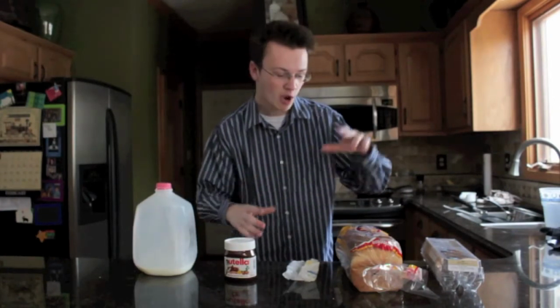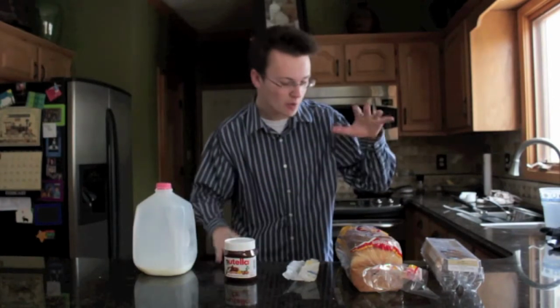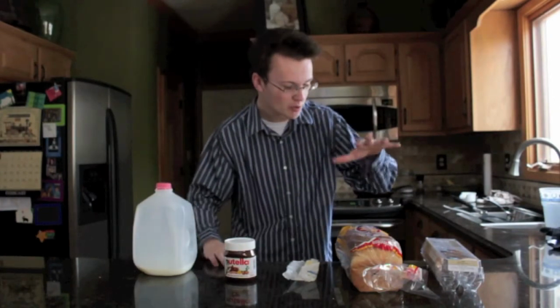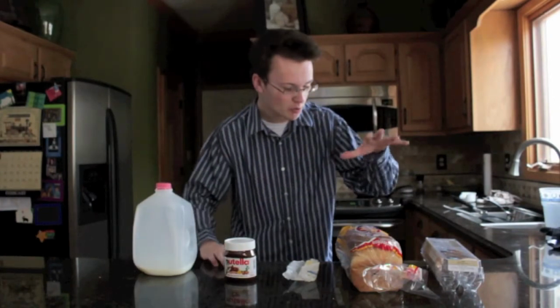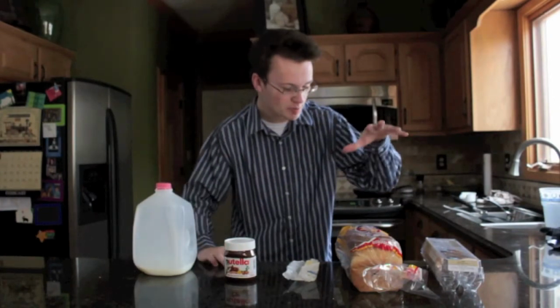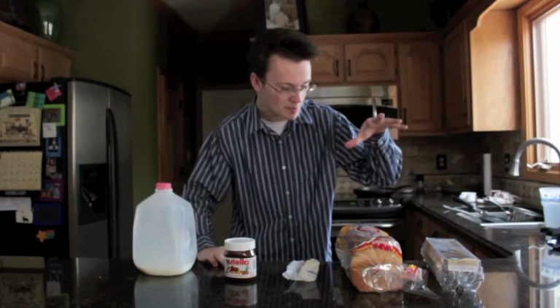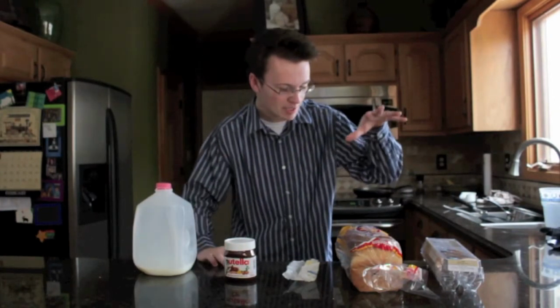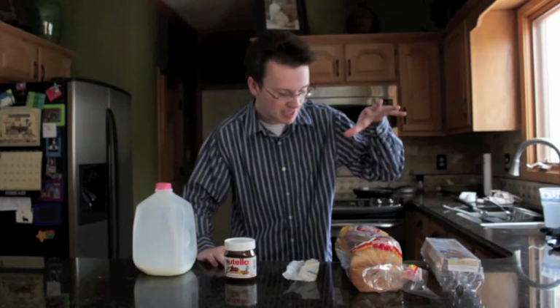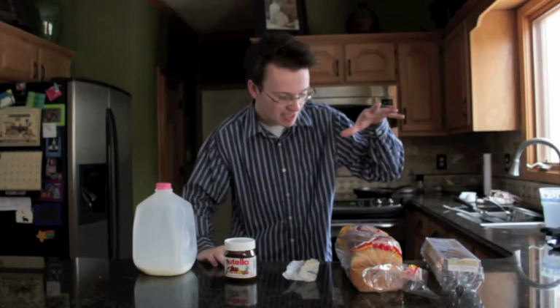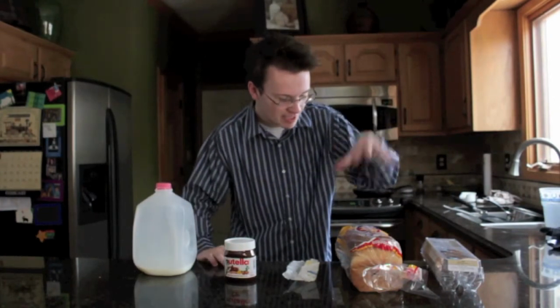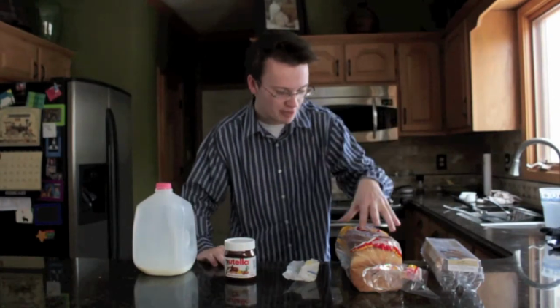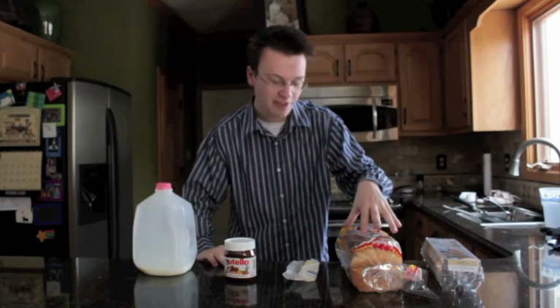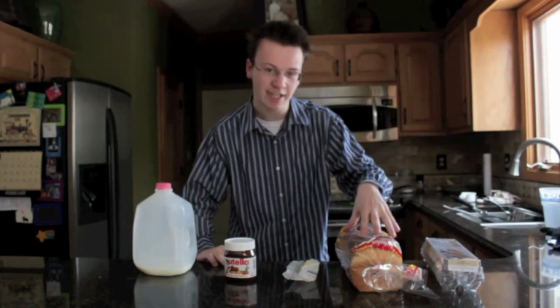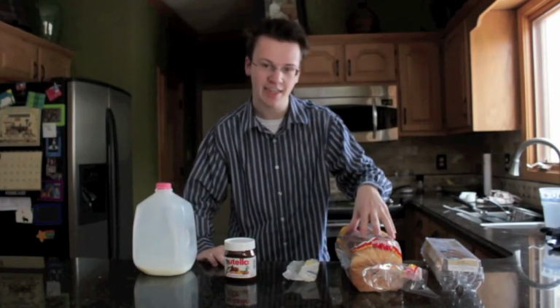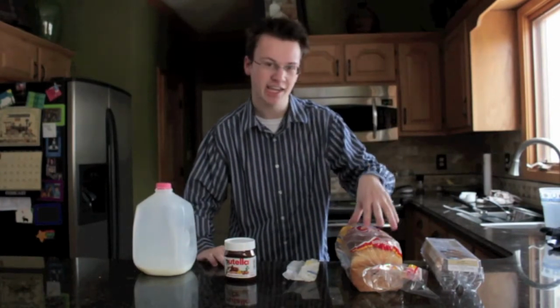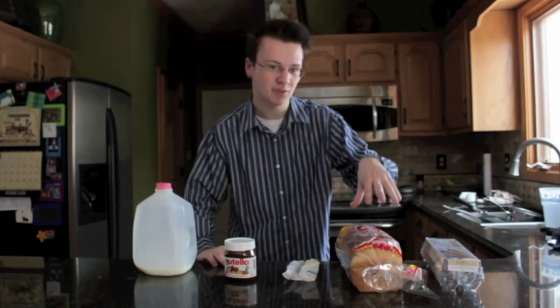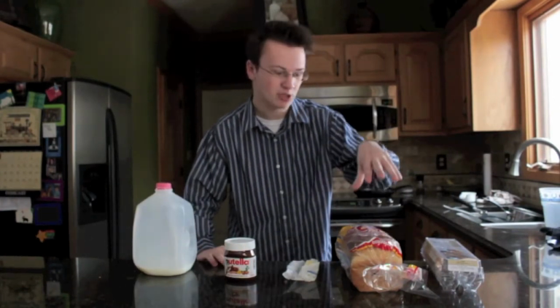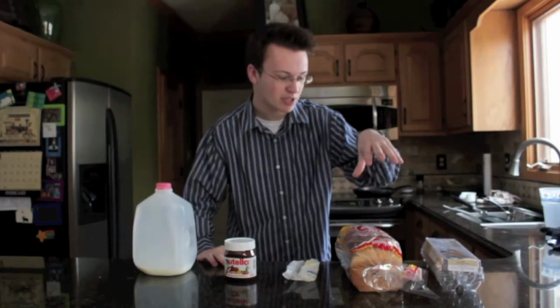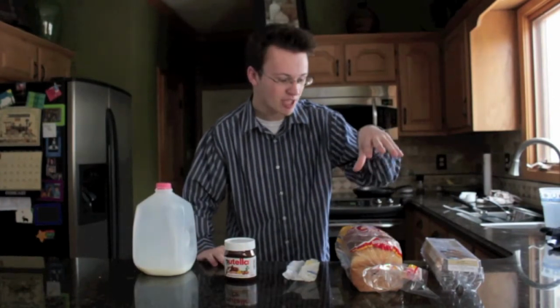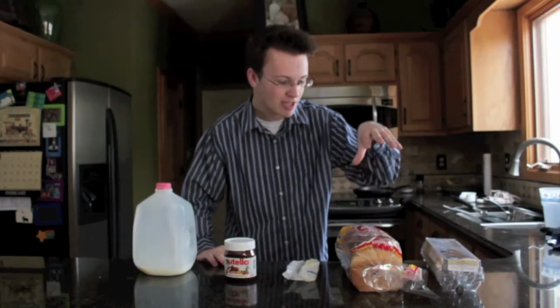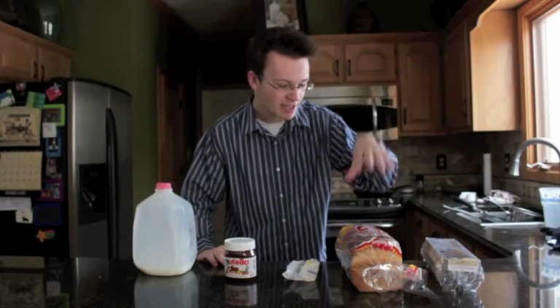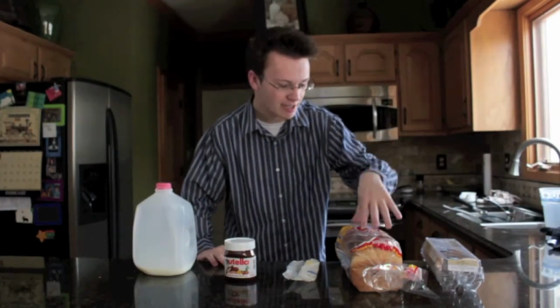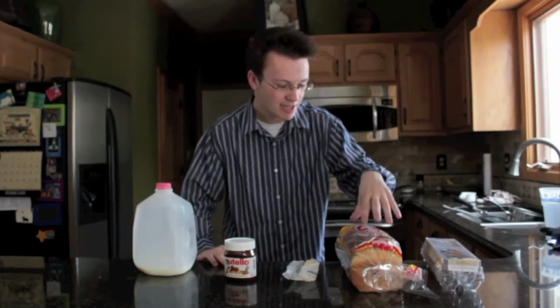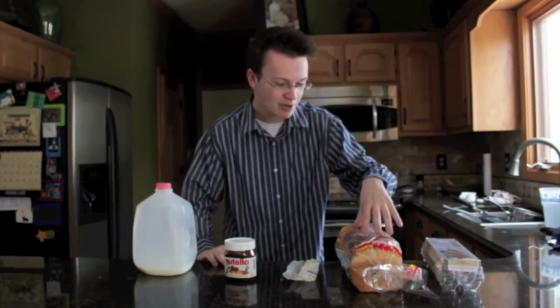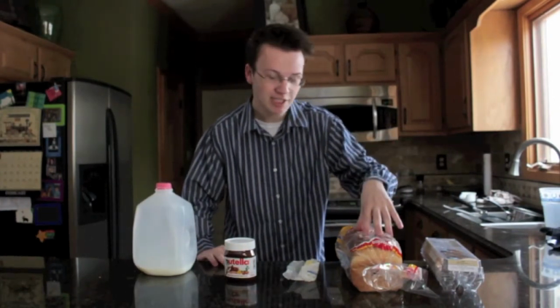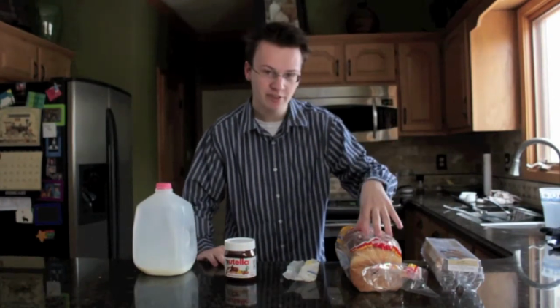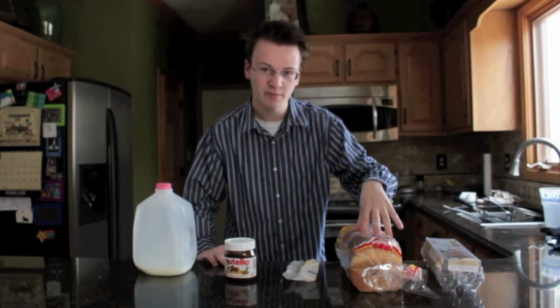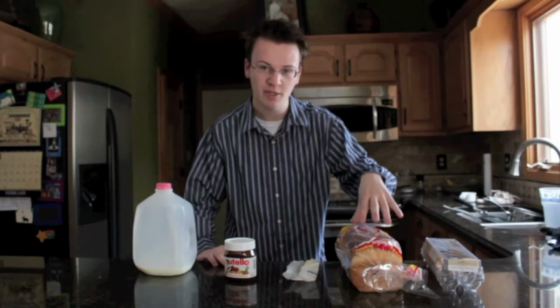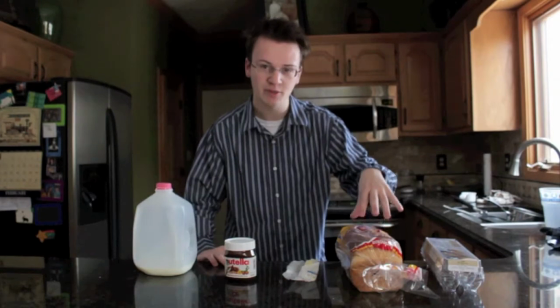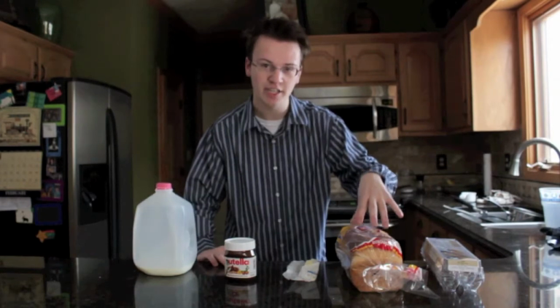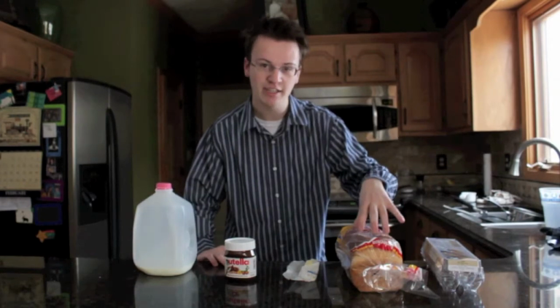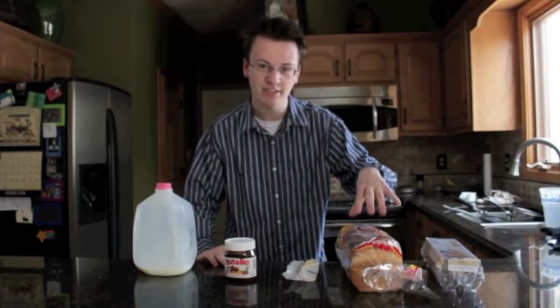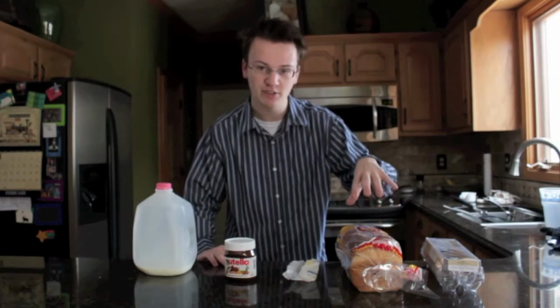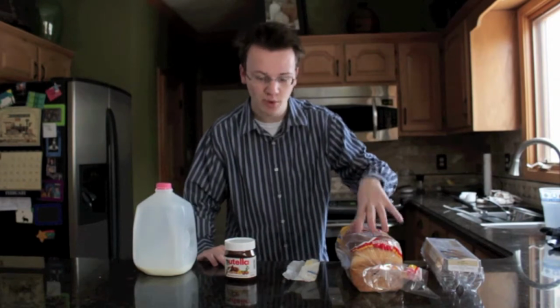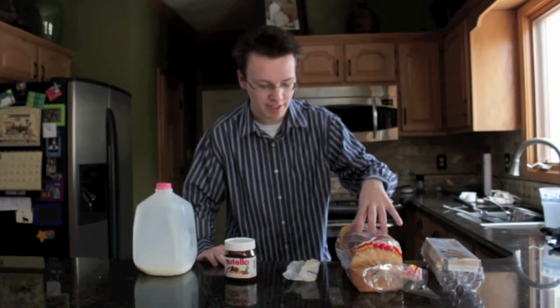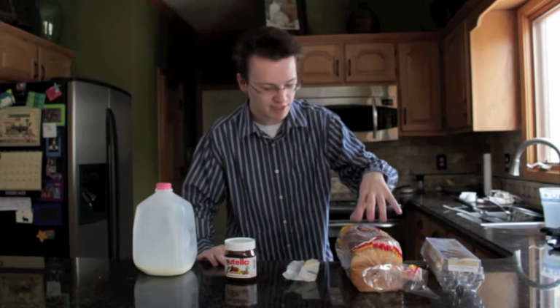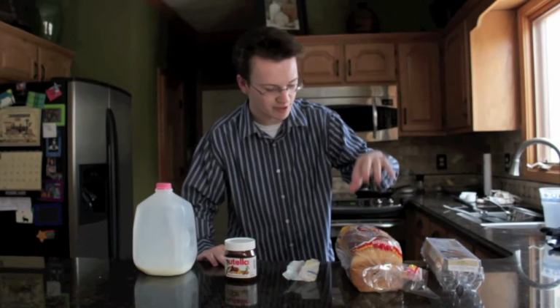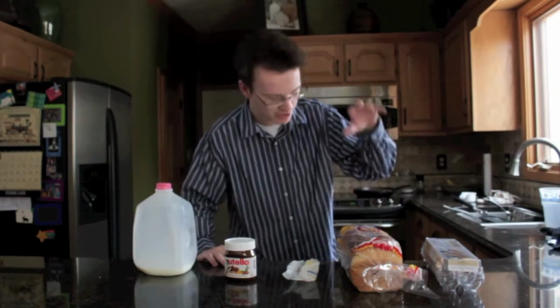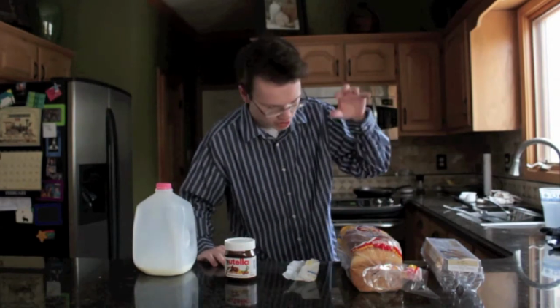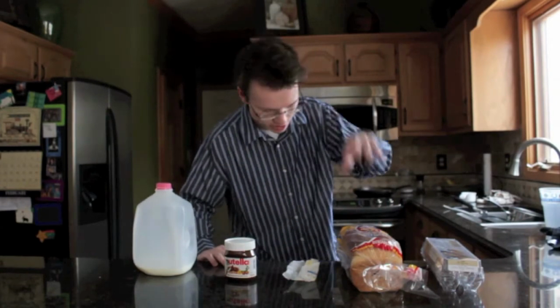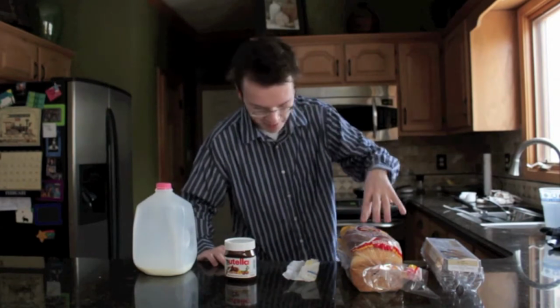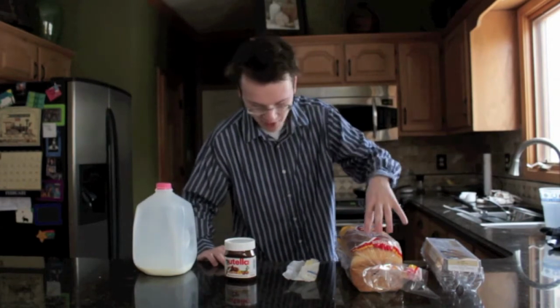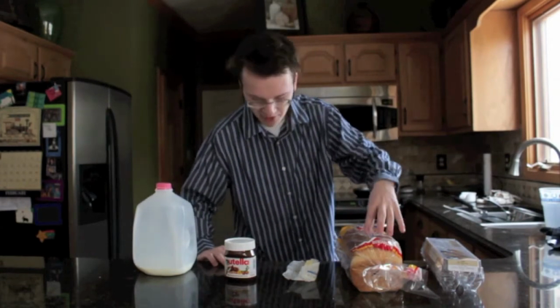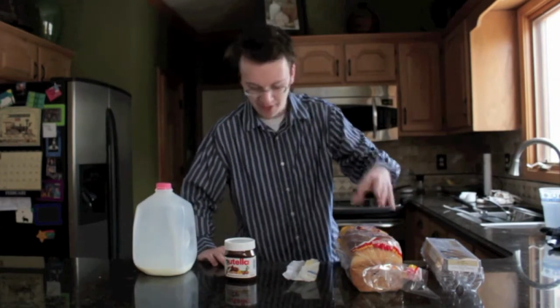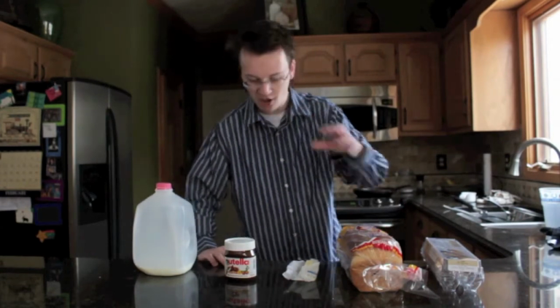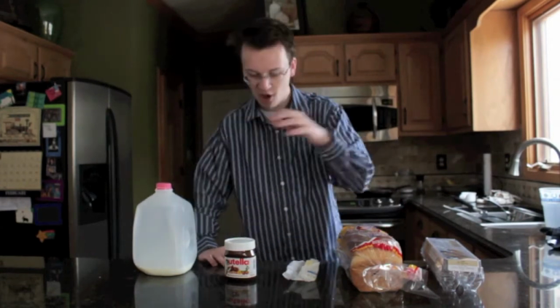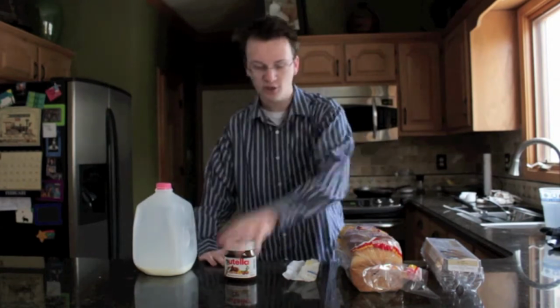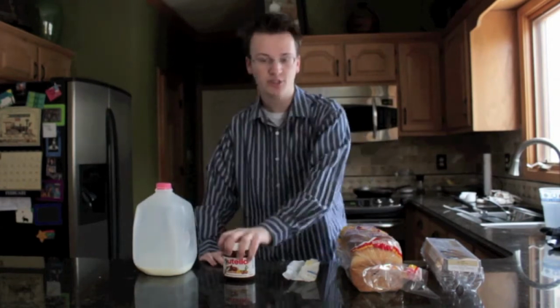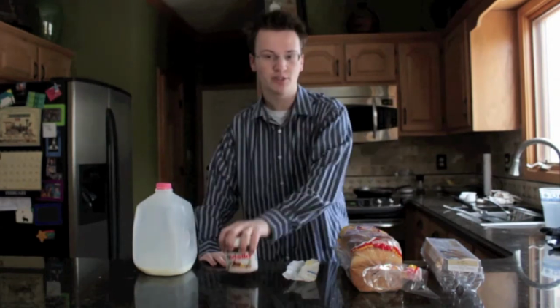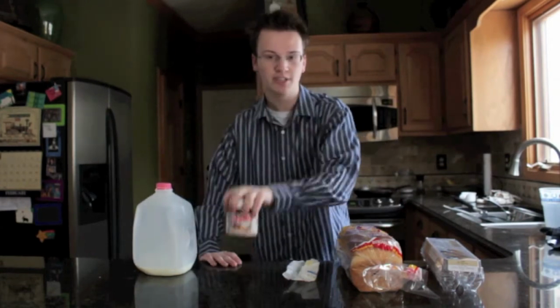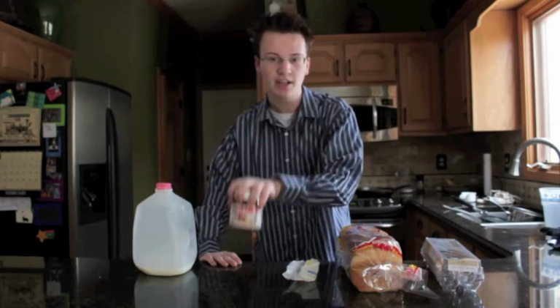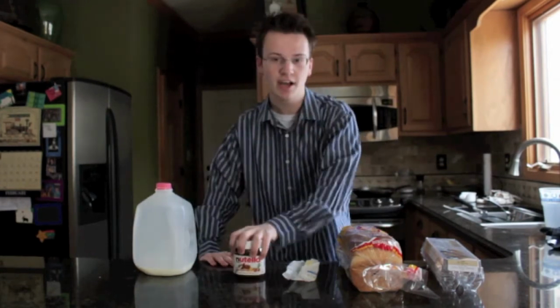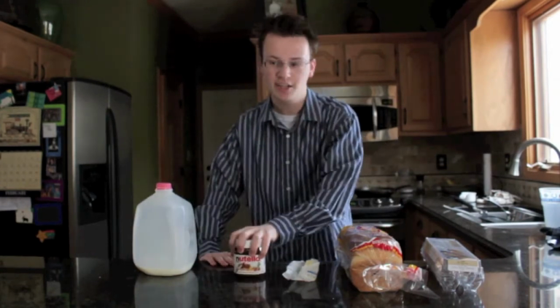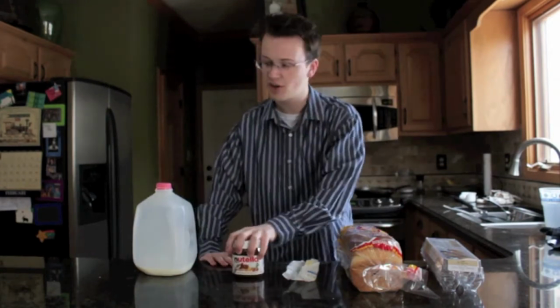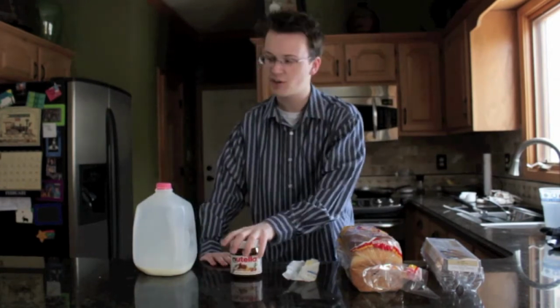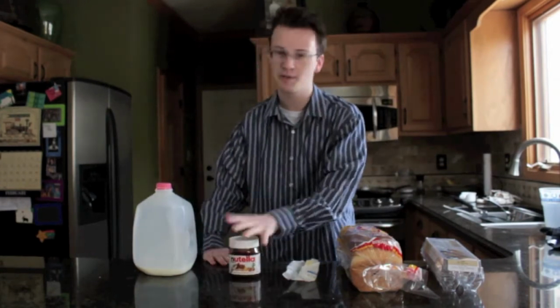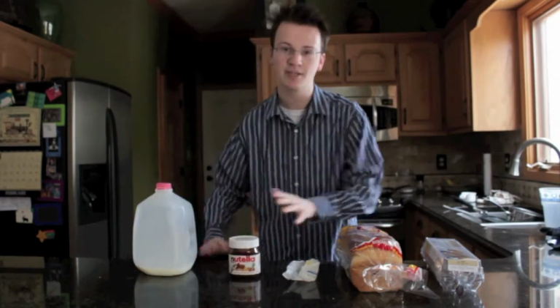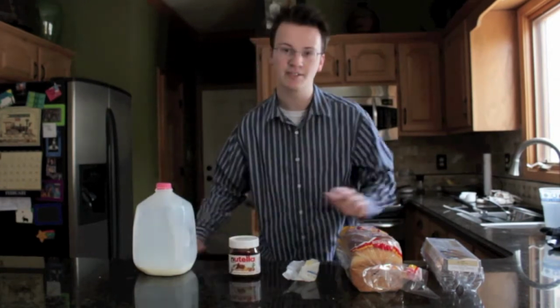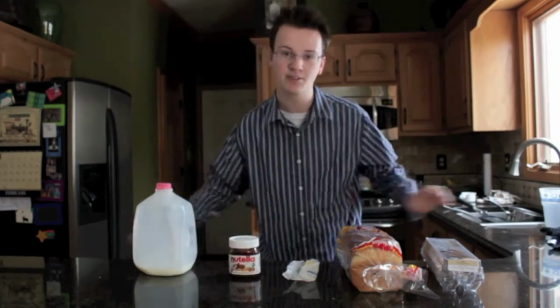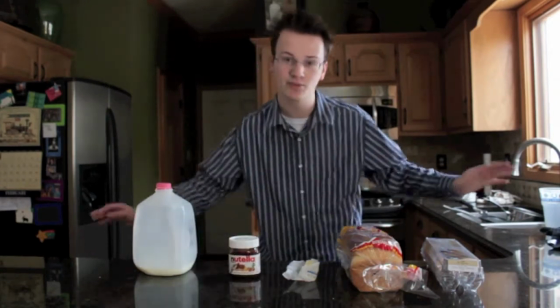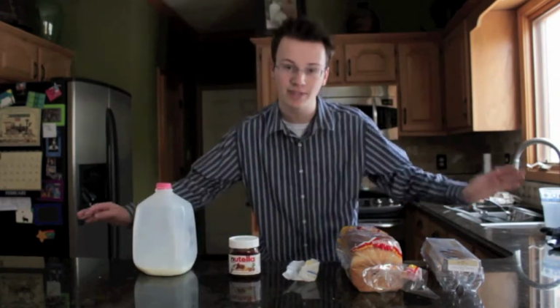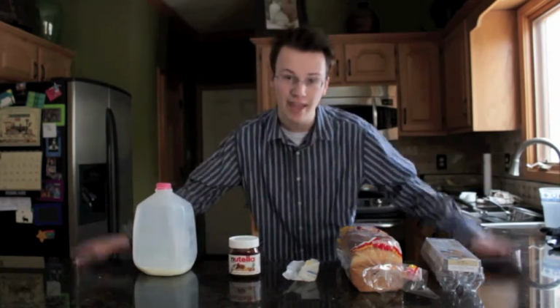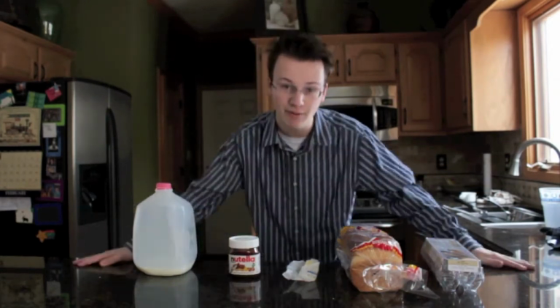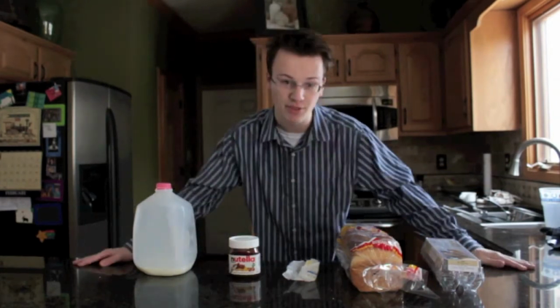We are going to be making it nothing like that. It will look not nearly as good, but it will taste twice as good. Just trust me on this. Also, Nutella hot chocolate because it goes with everything.